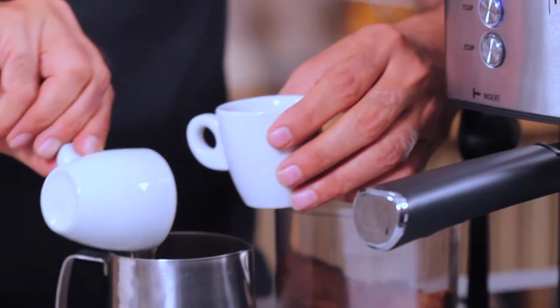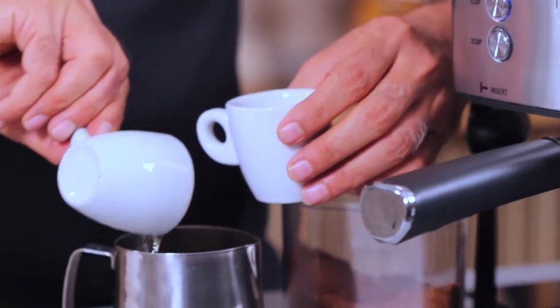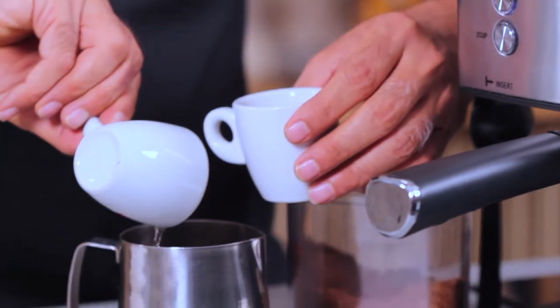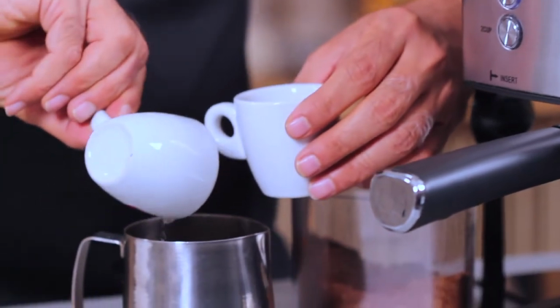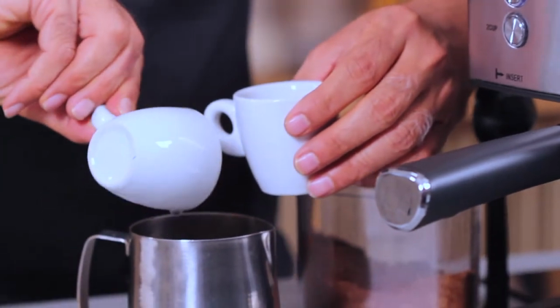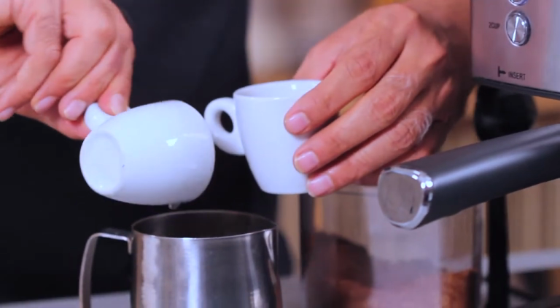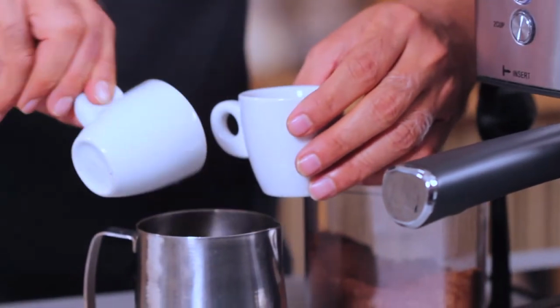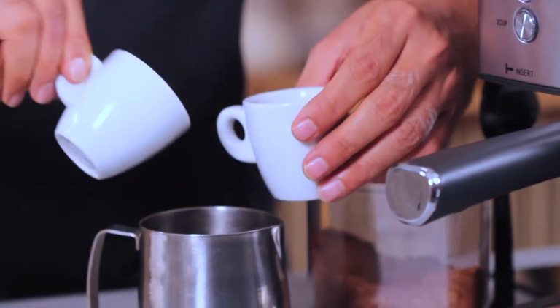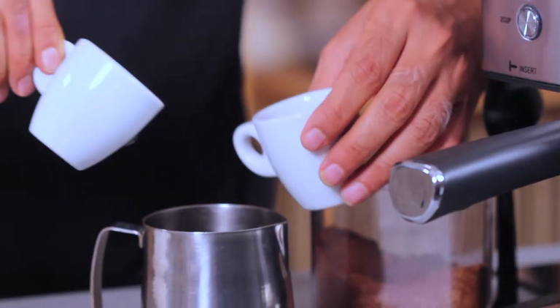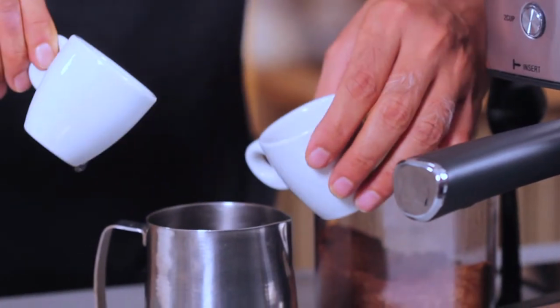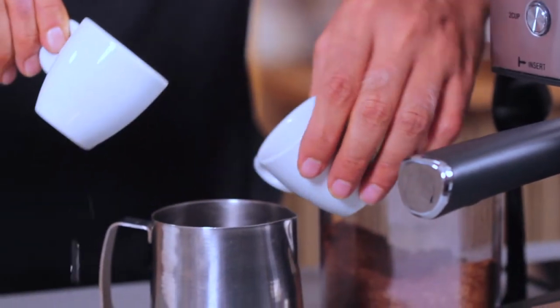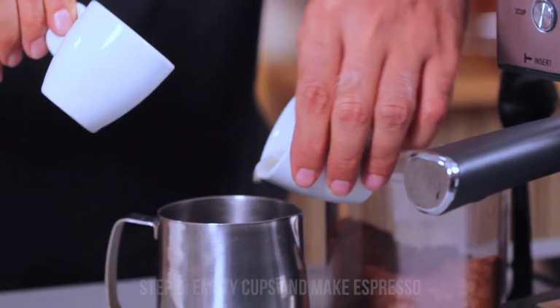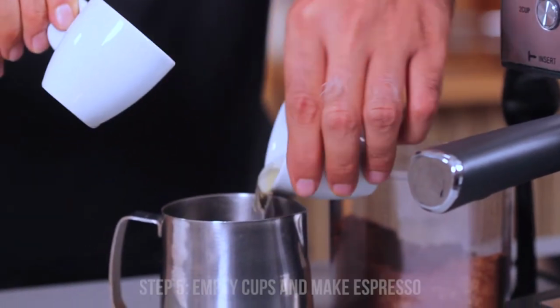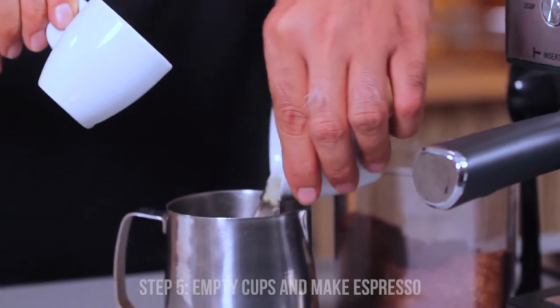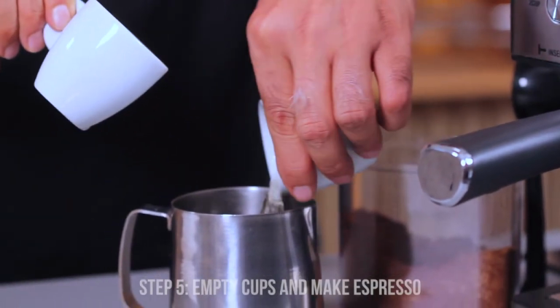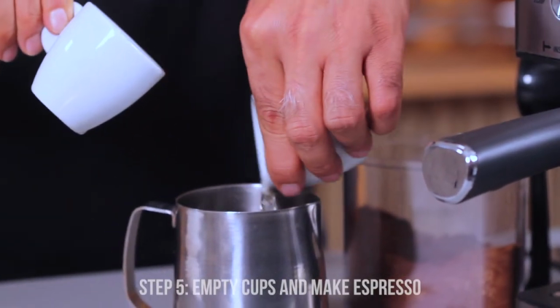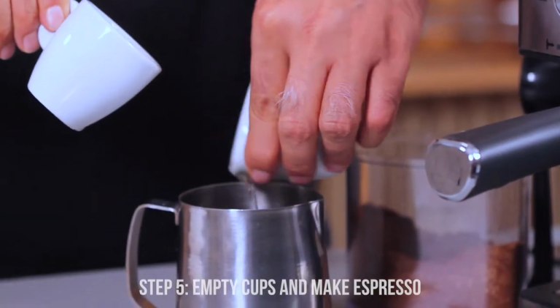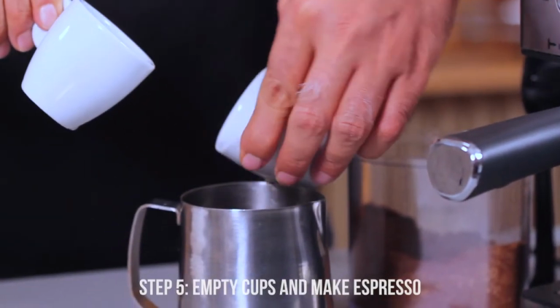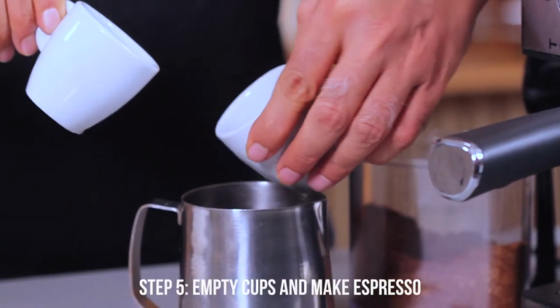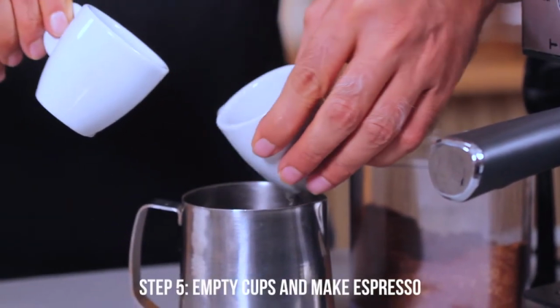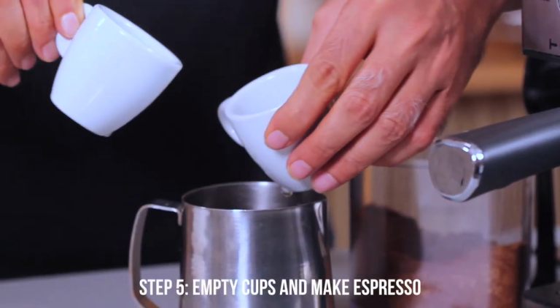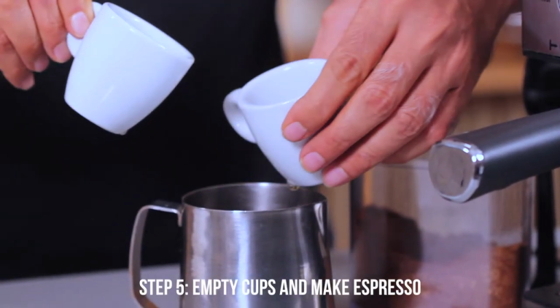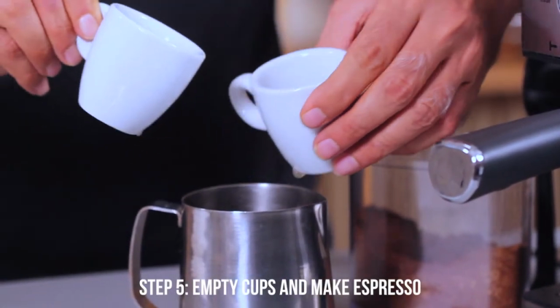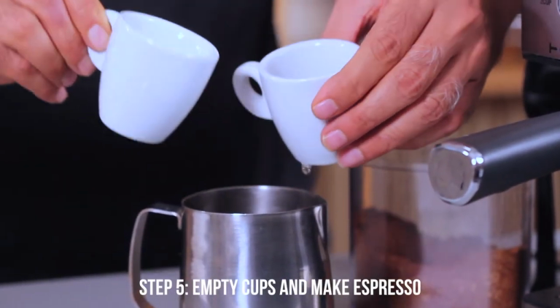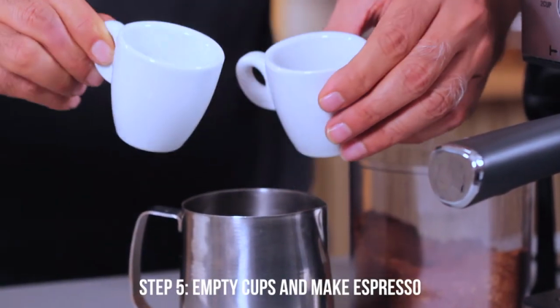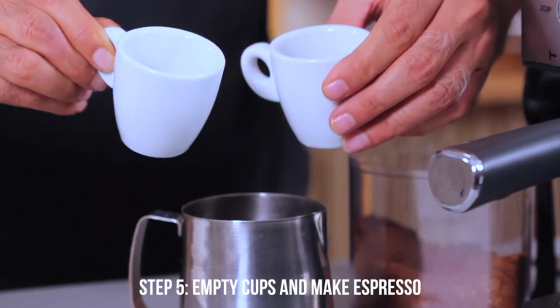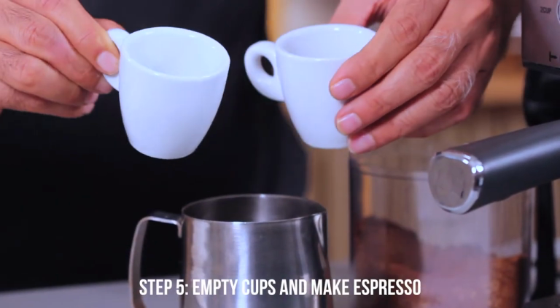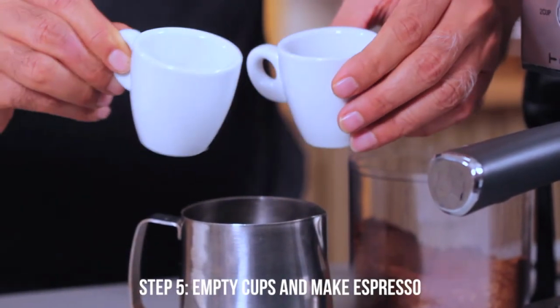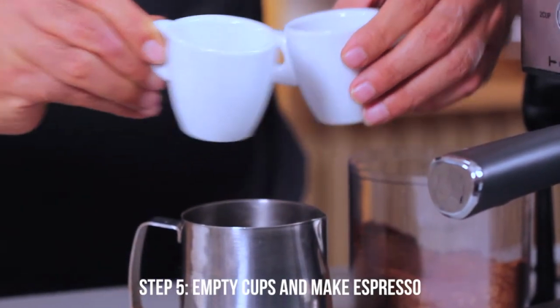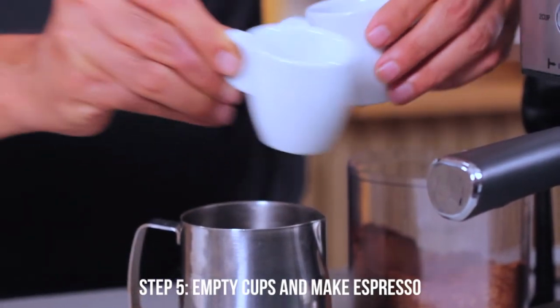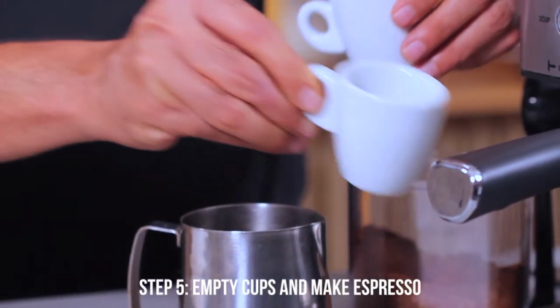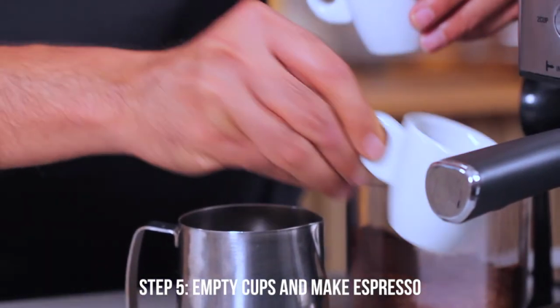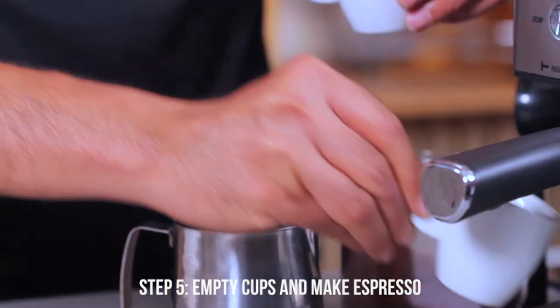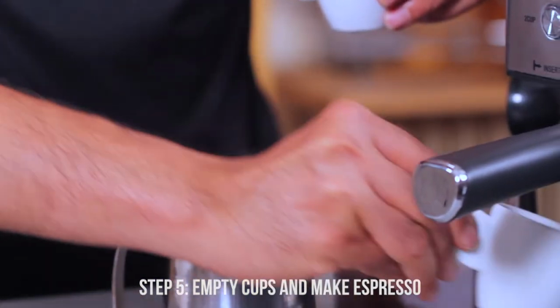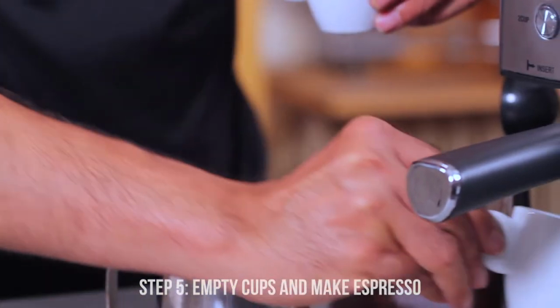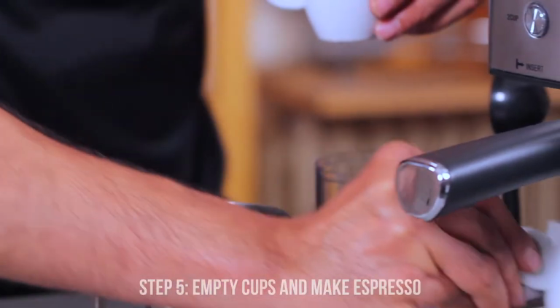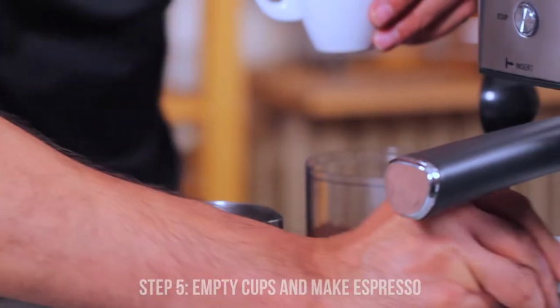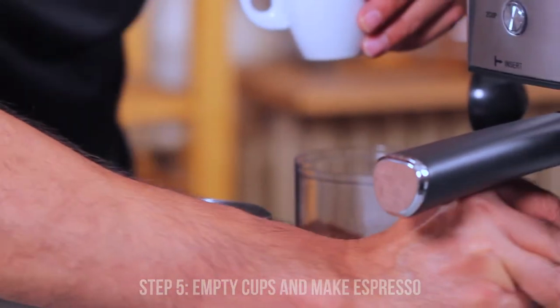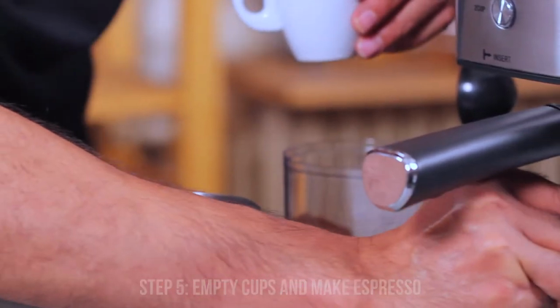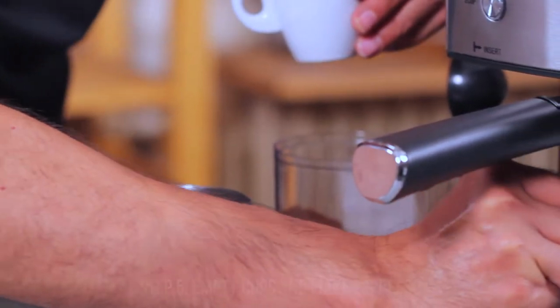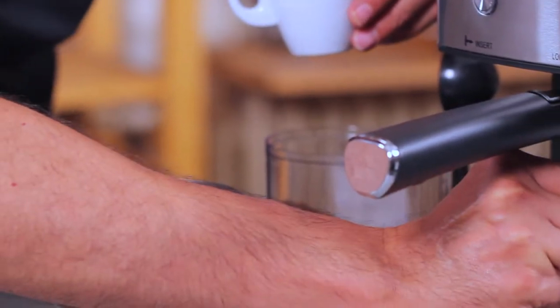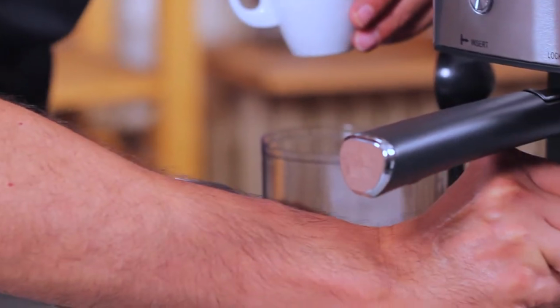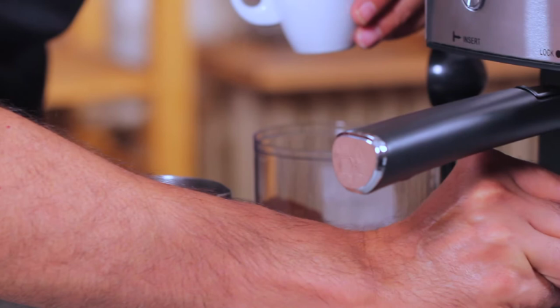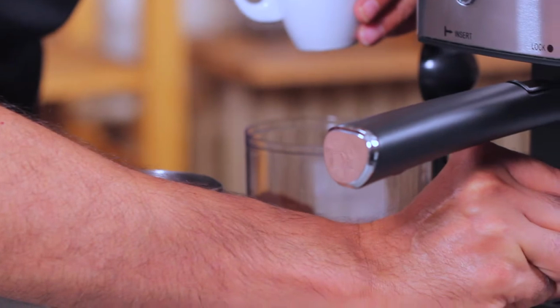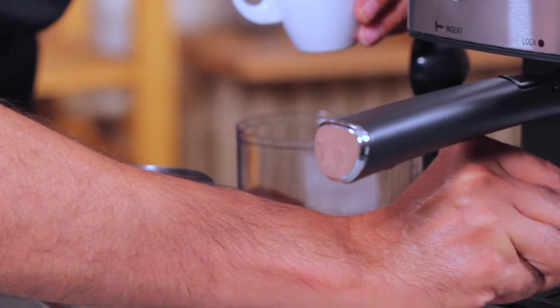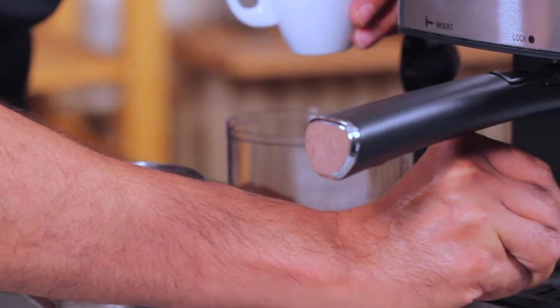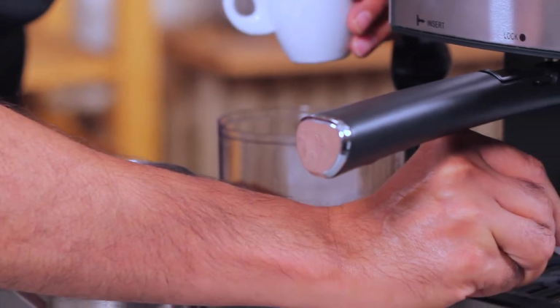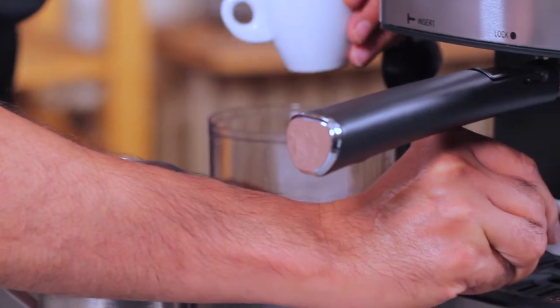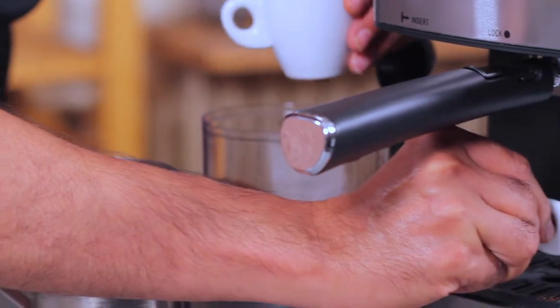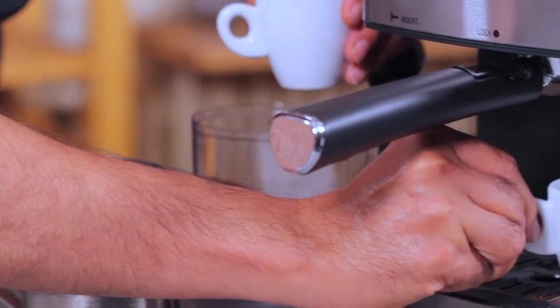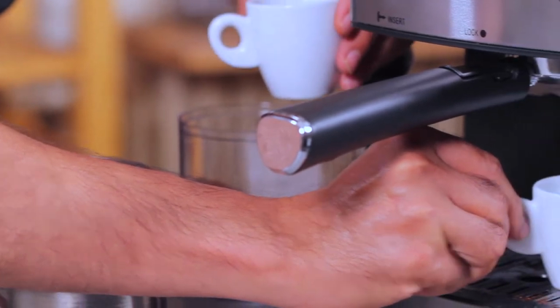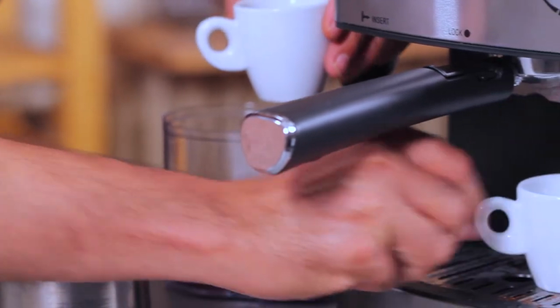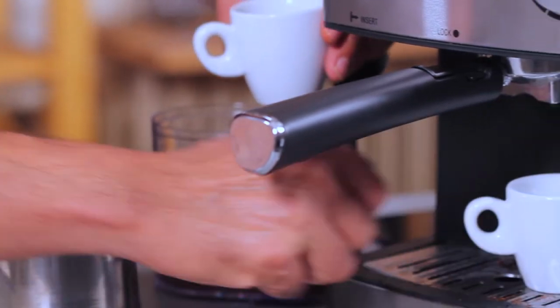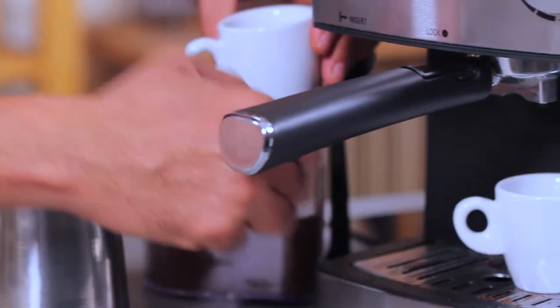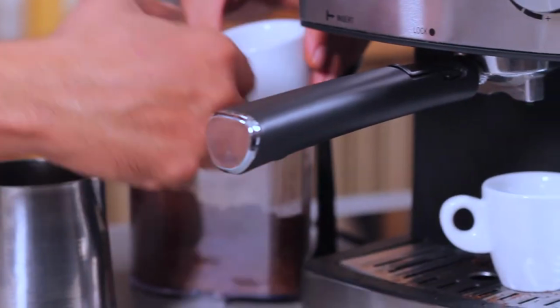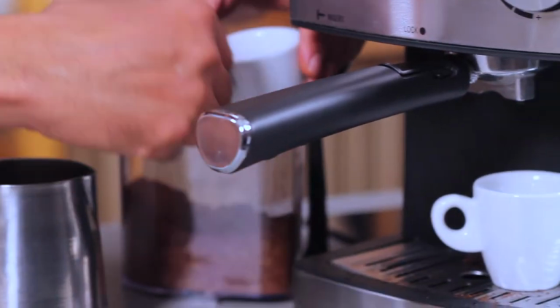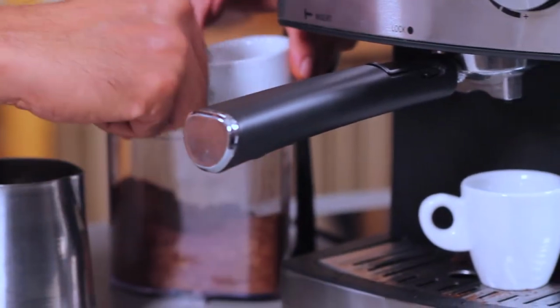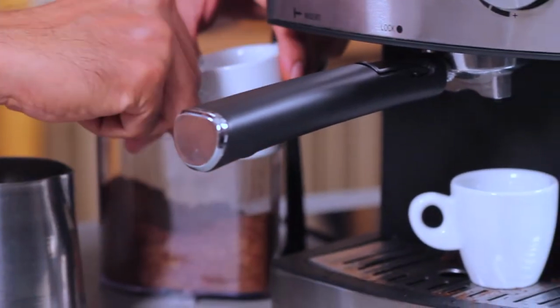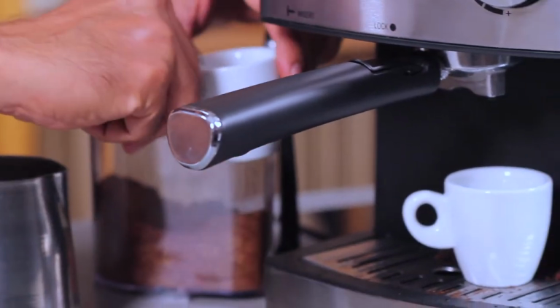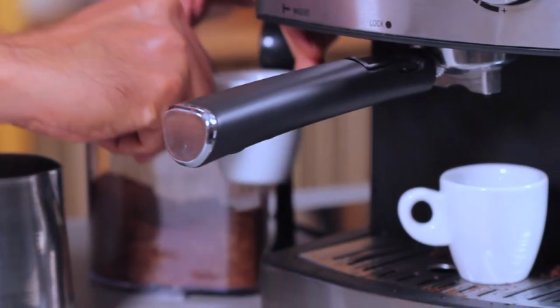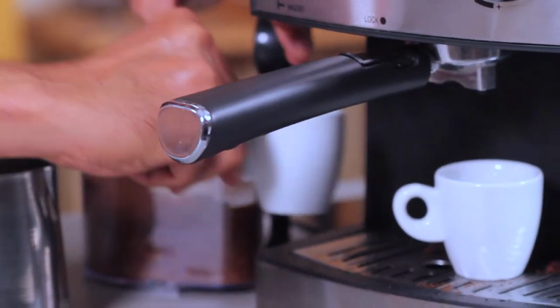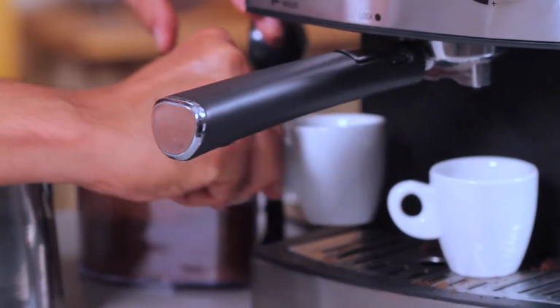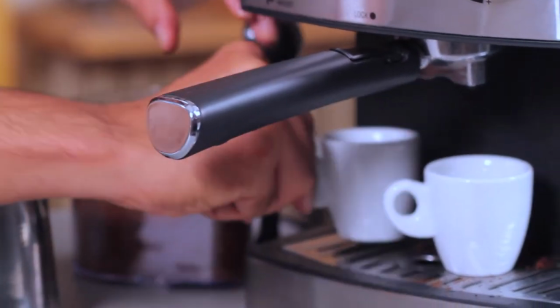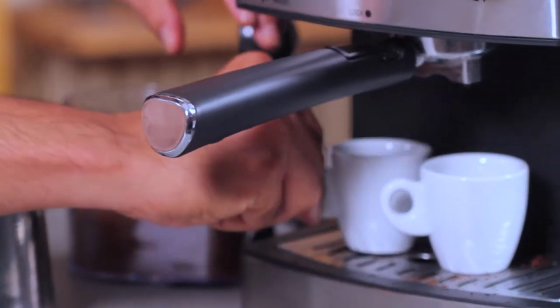We are ready to make an espresso — so this goes here, this goes here.